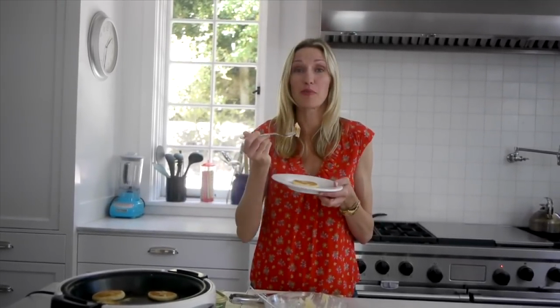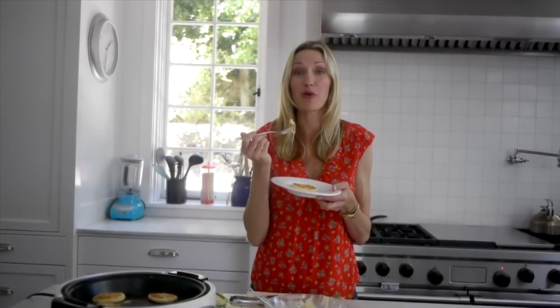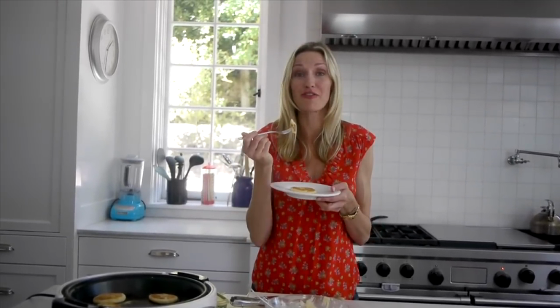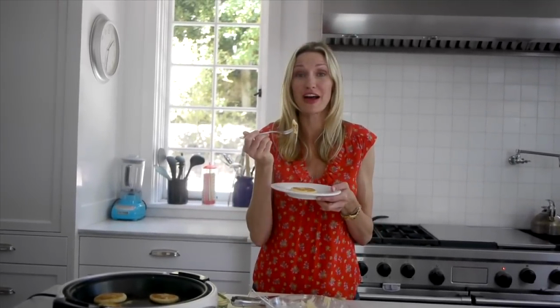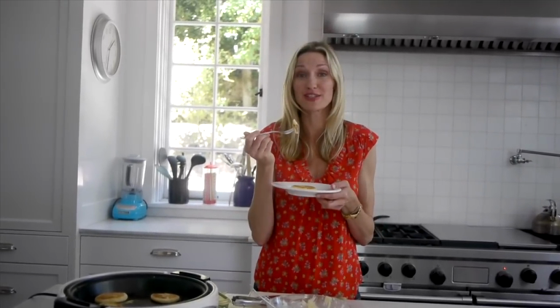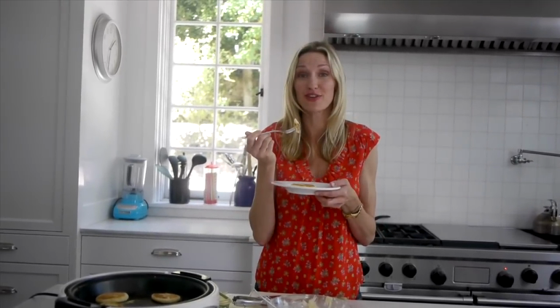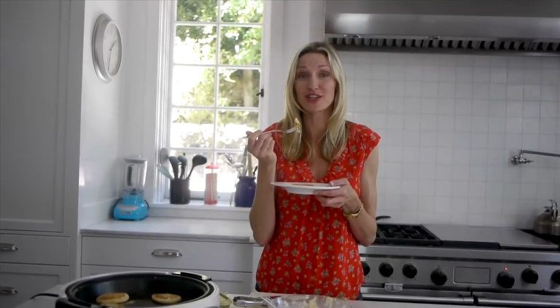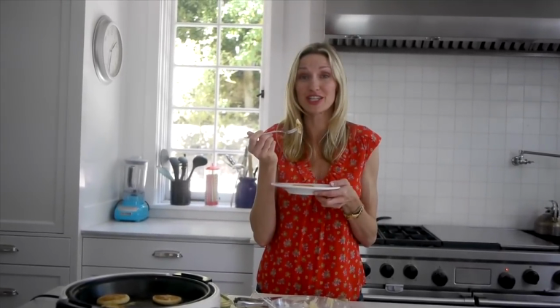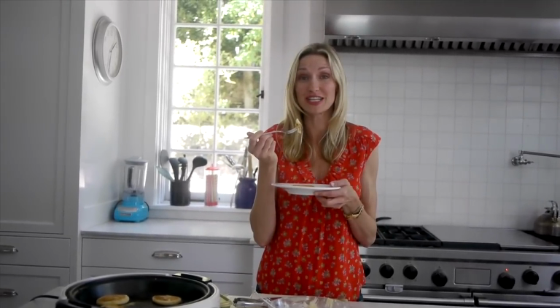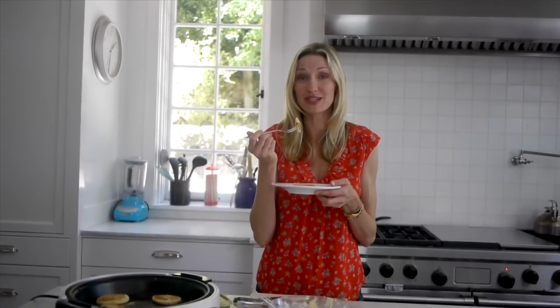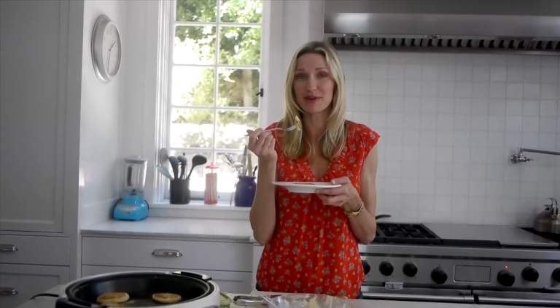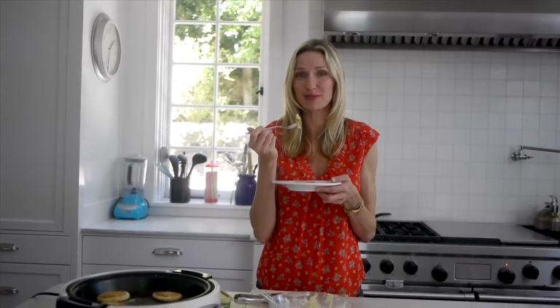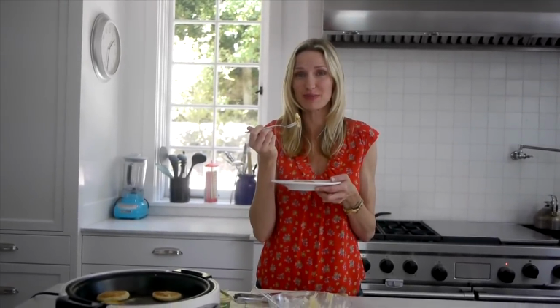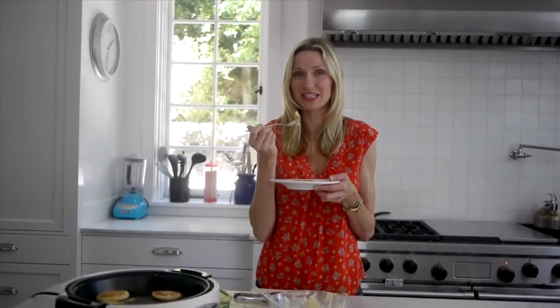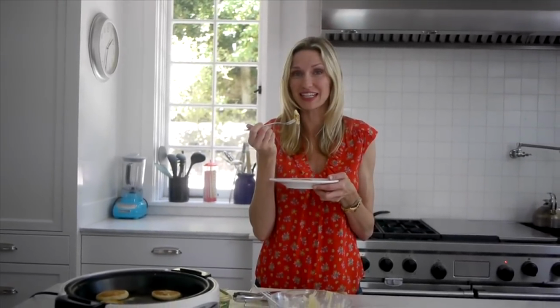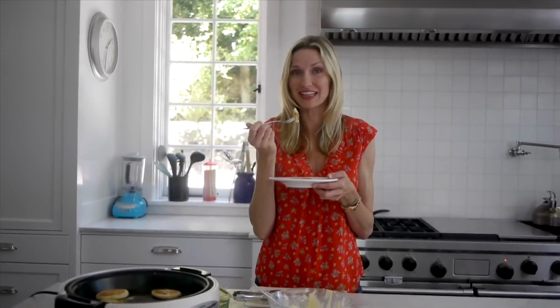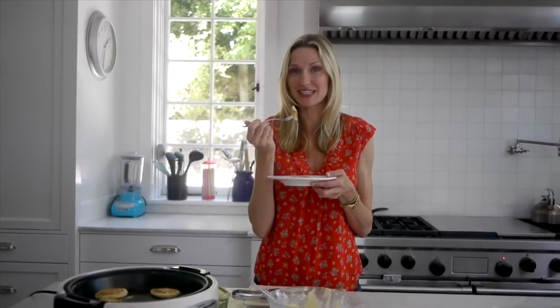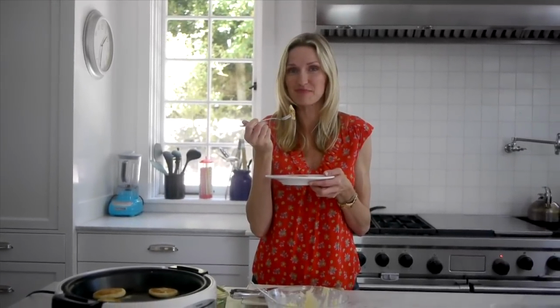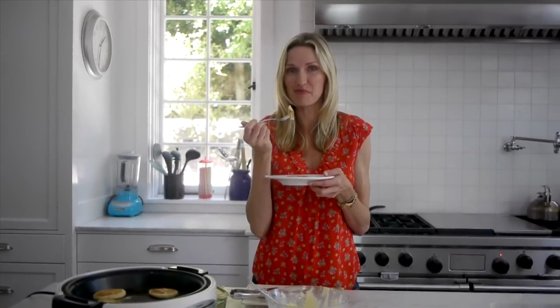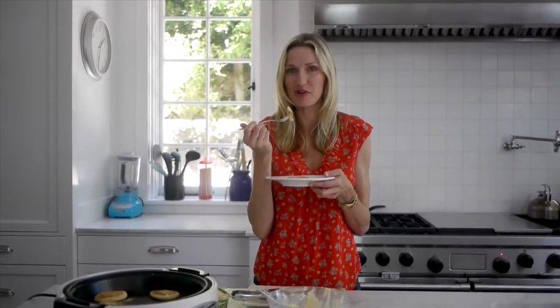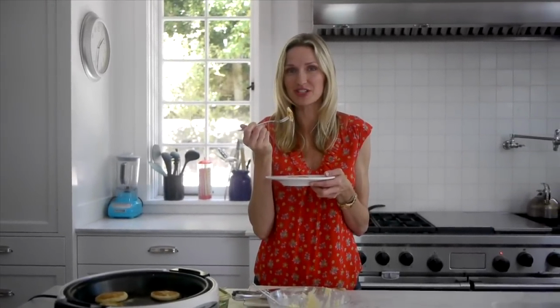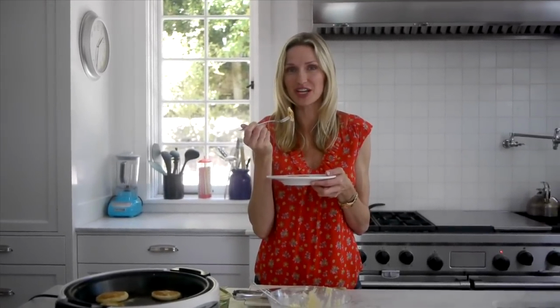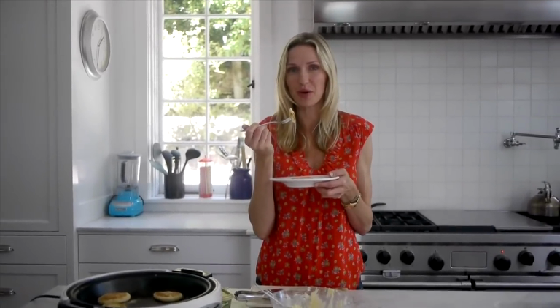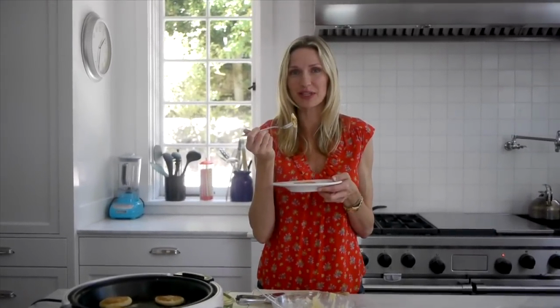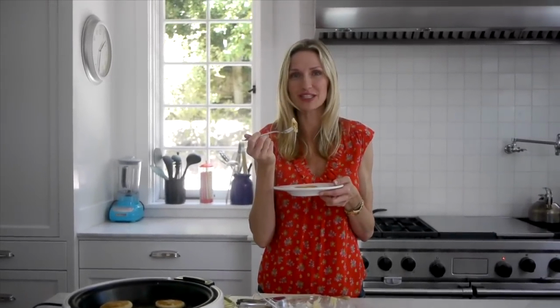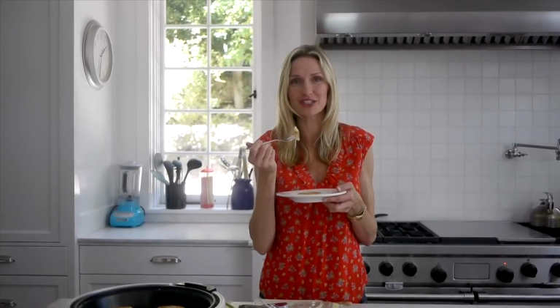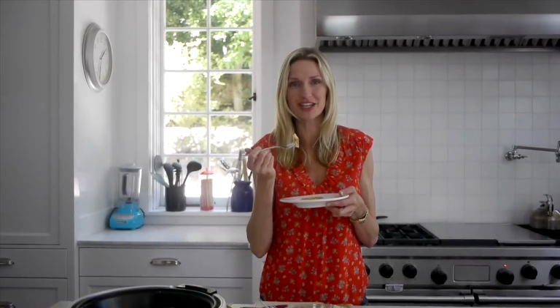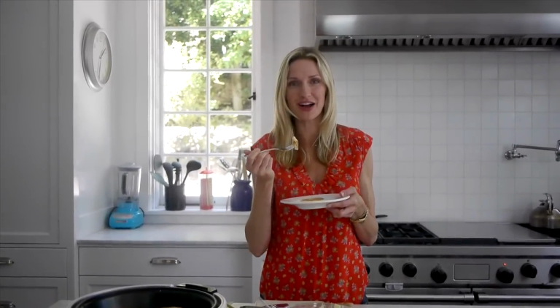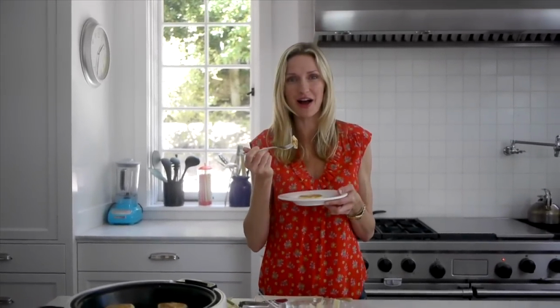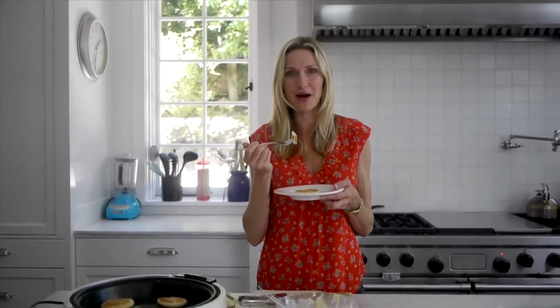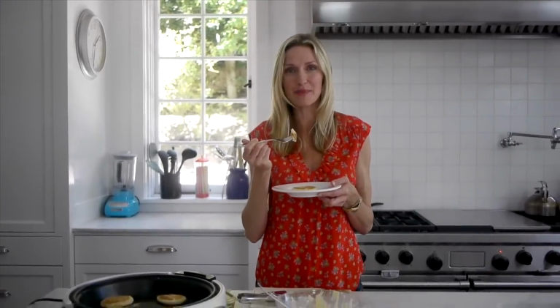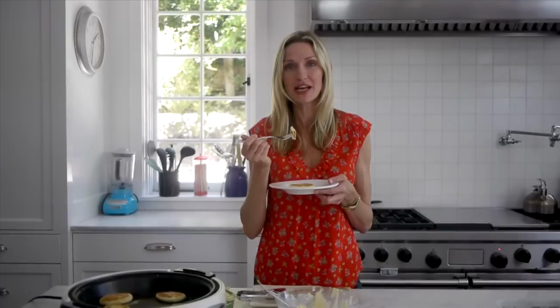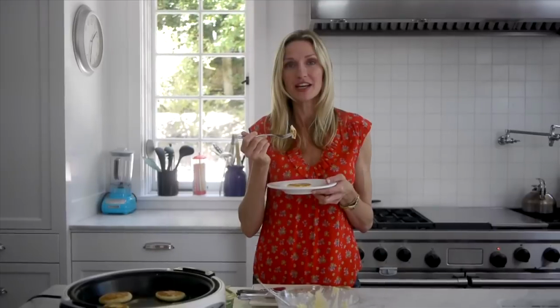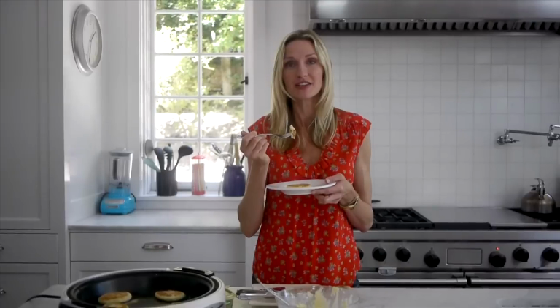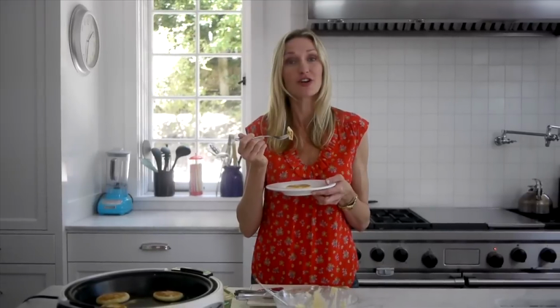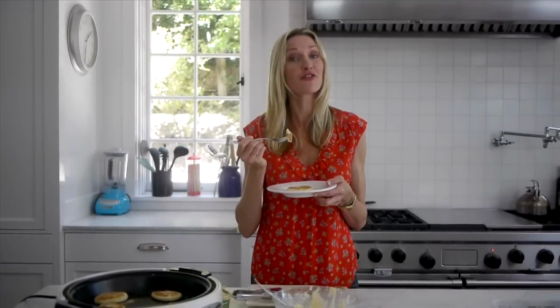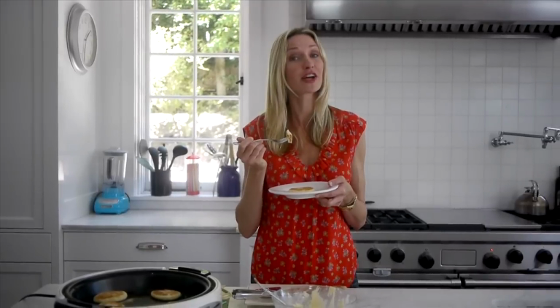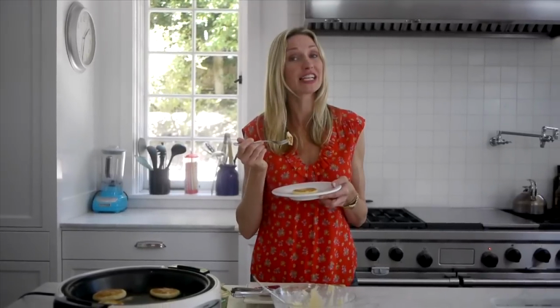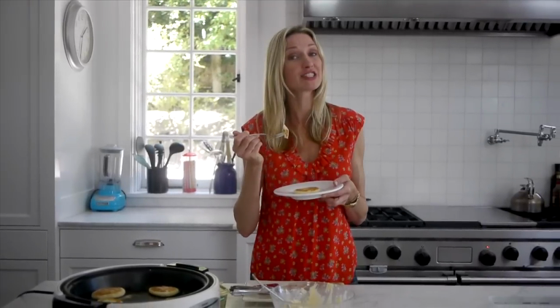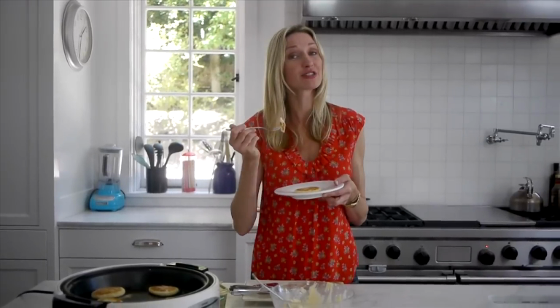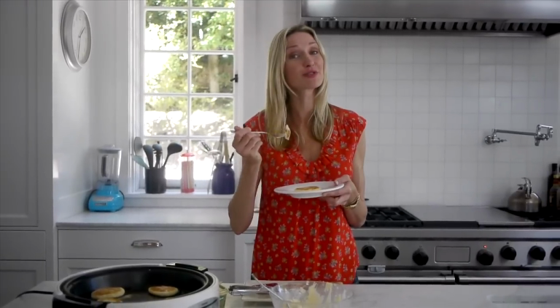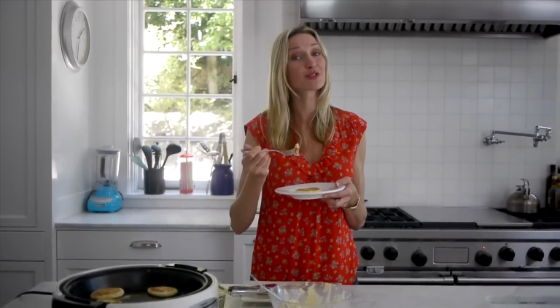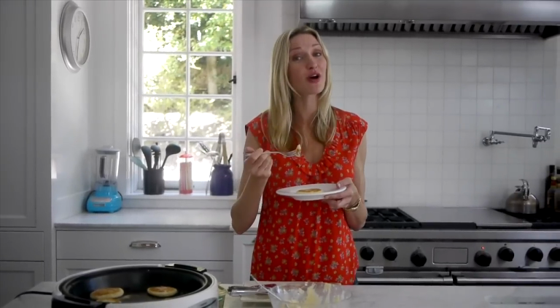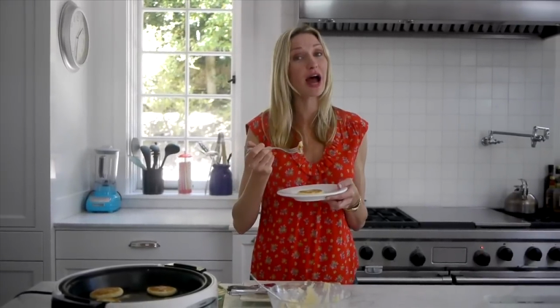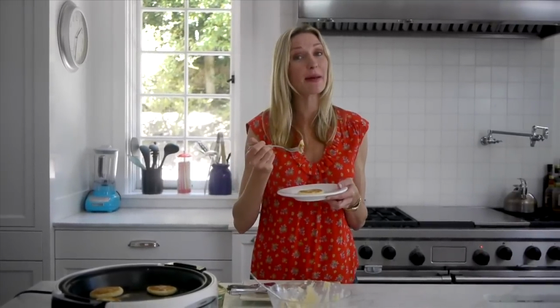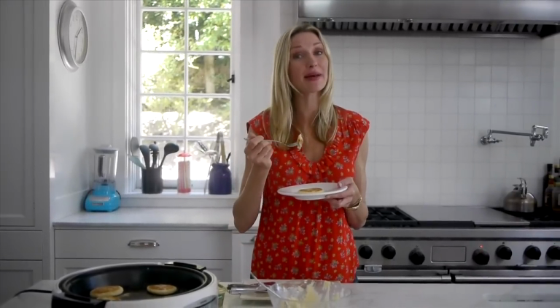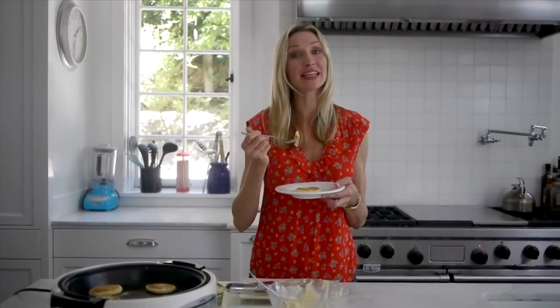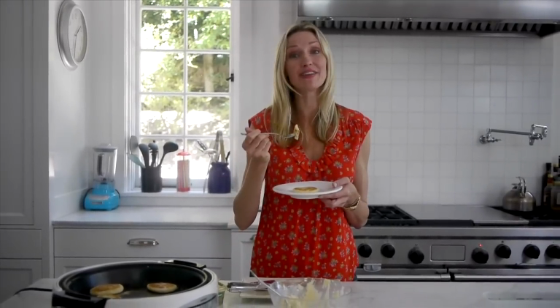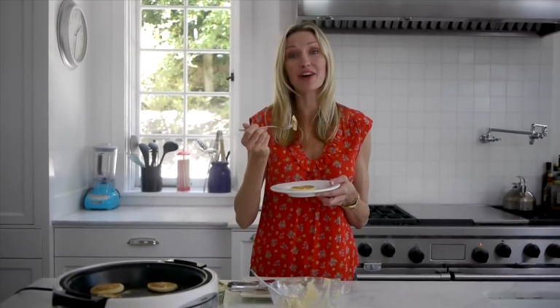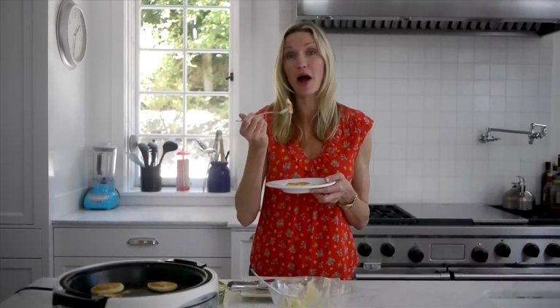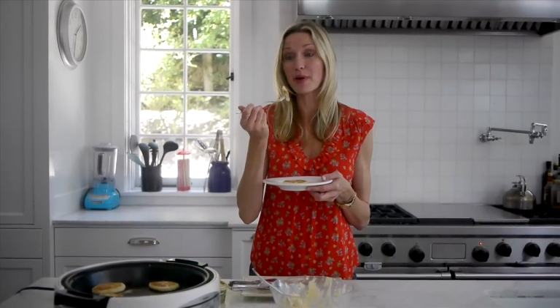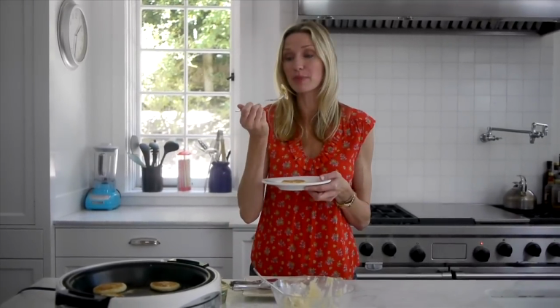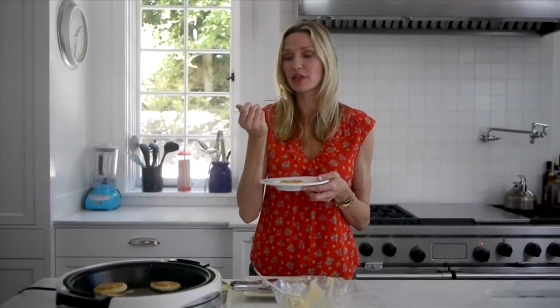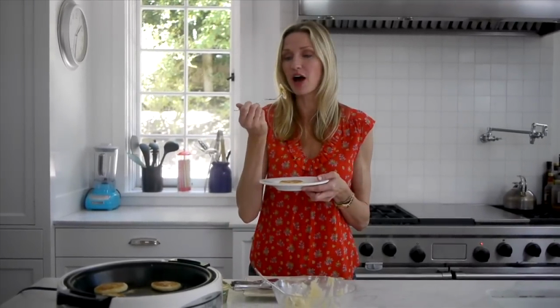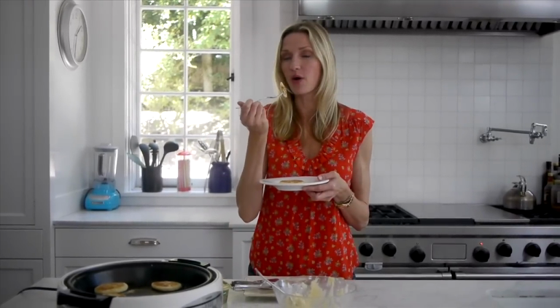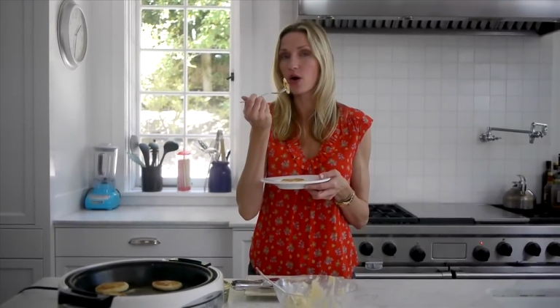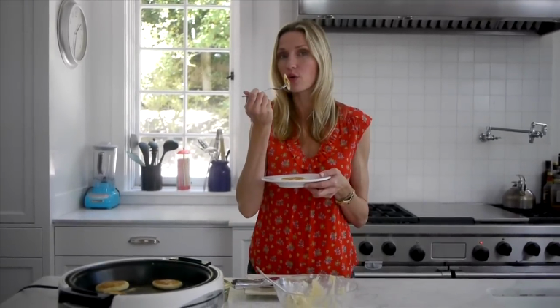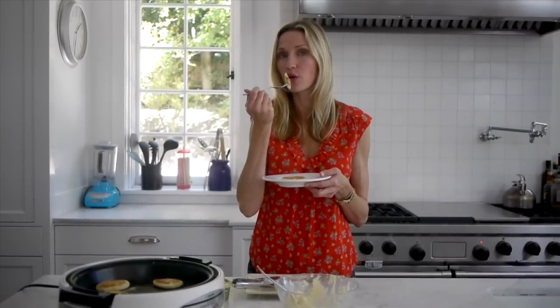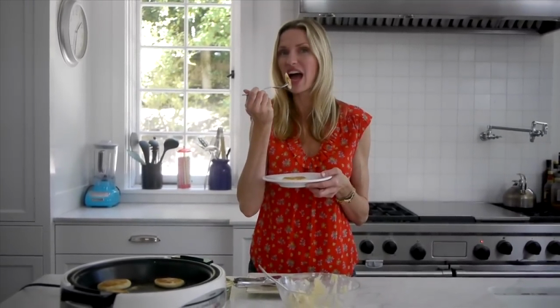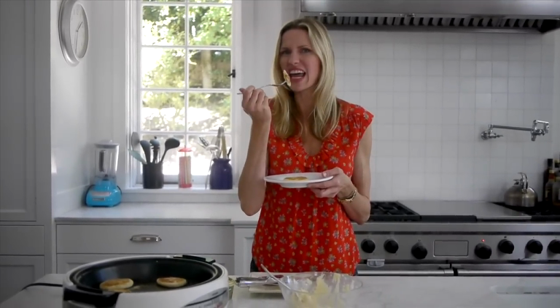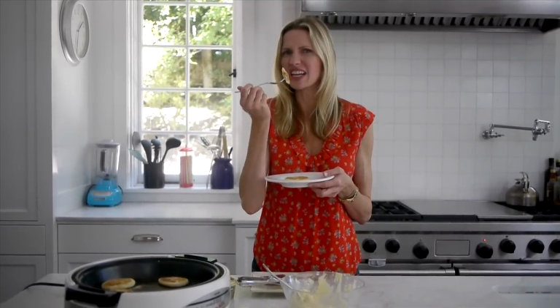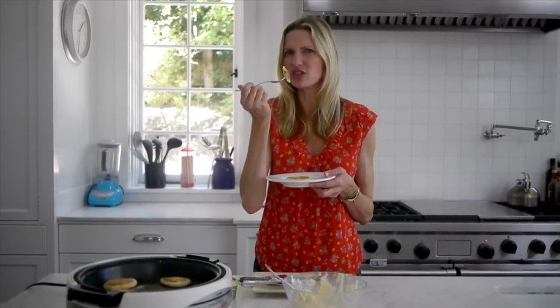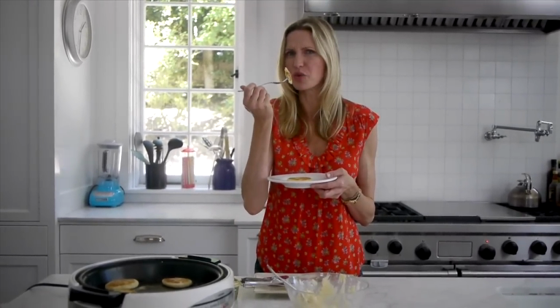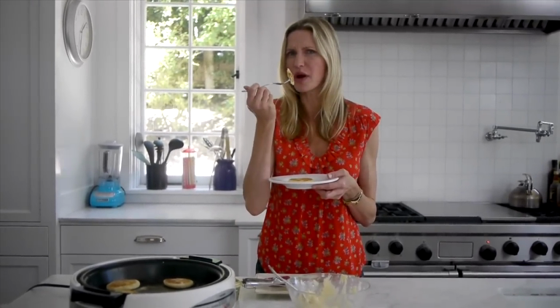For more fast, fresh, and easy recipes like this and more, check out Weelicious.com. Don't forget to subscribe and leave a comment below. Enjoy!